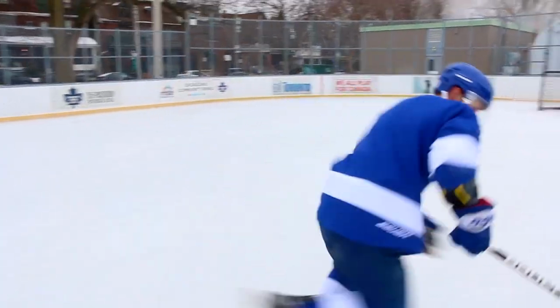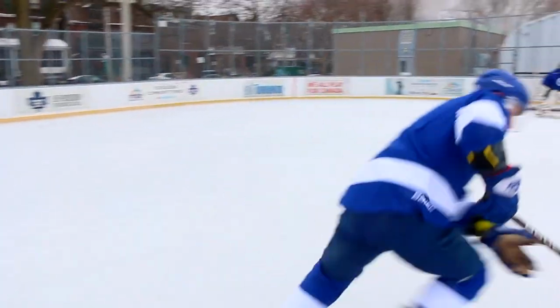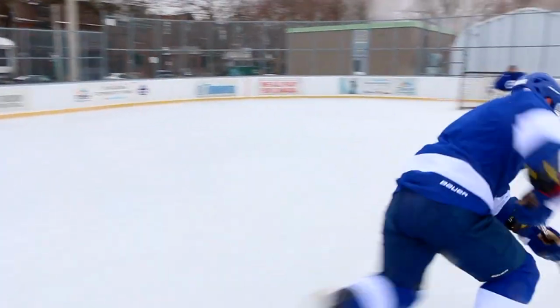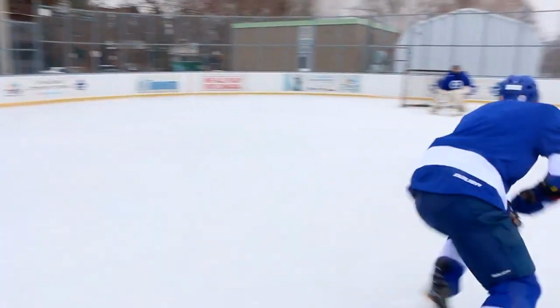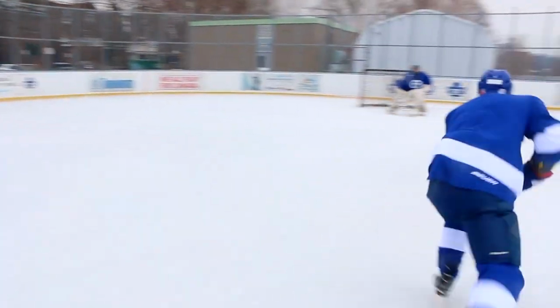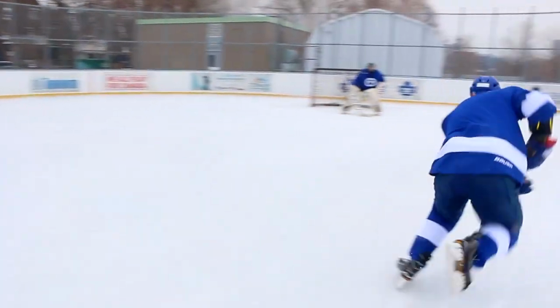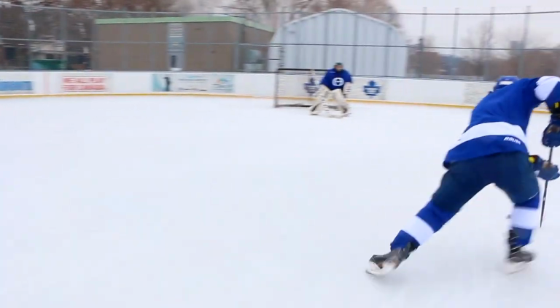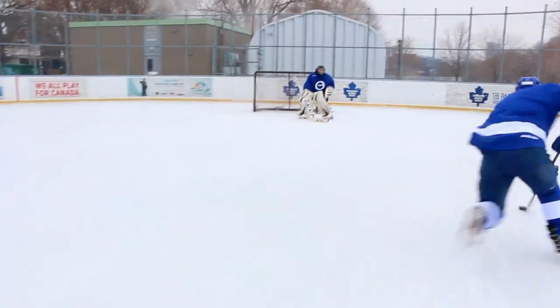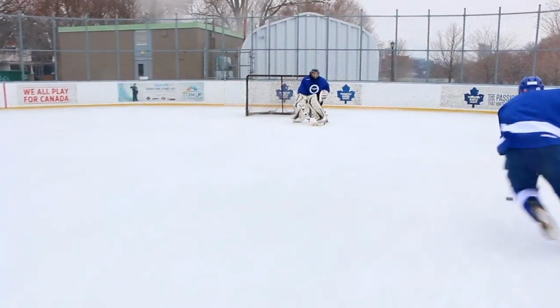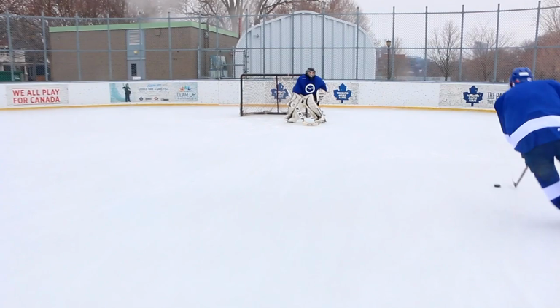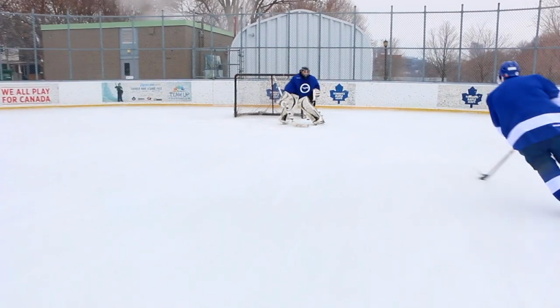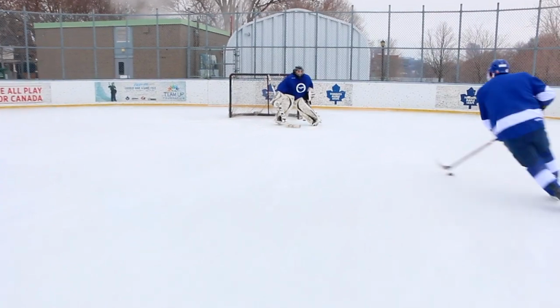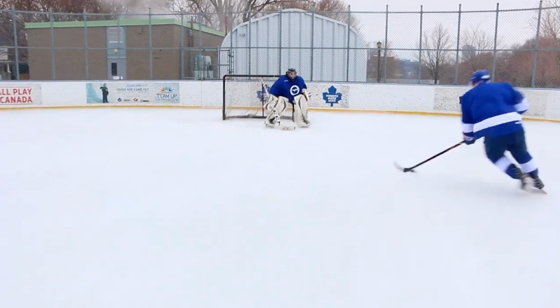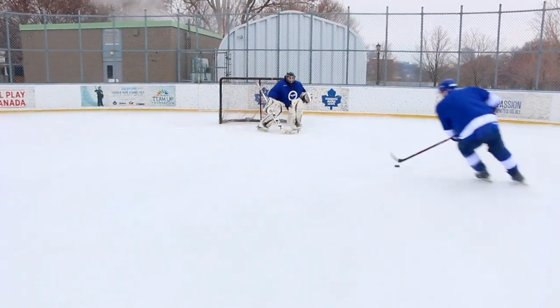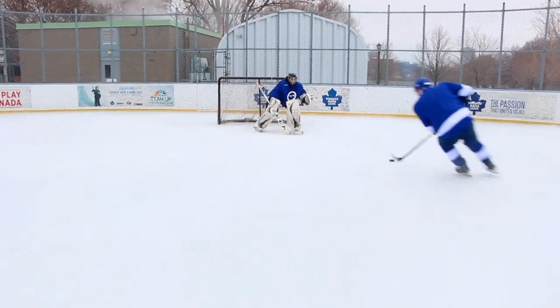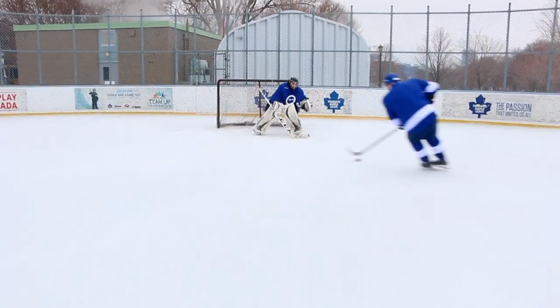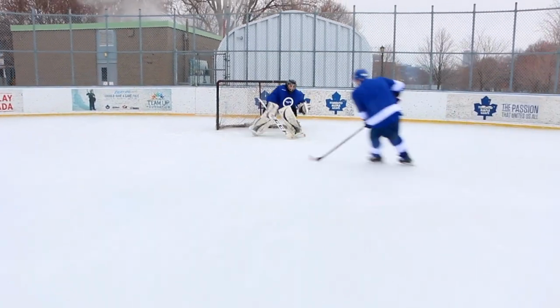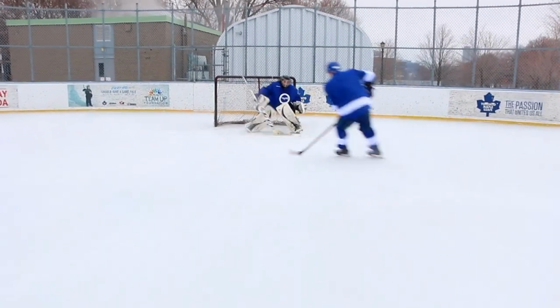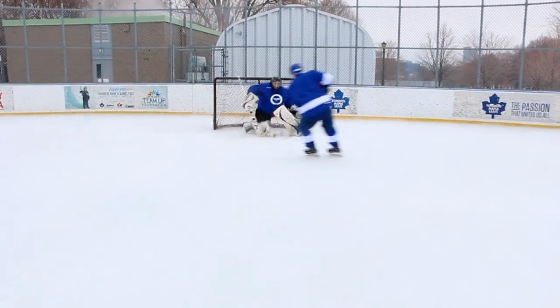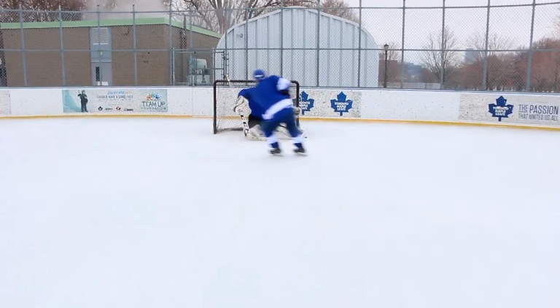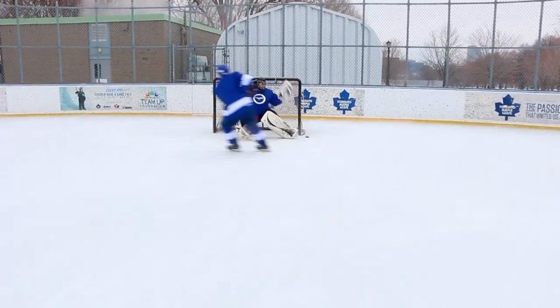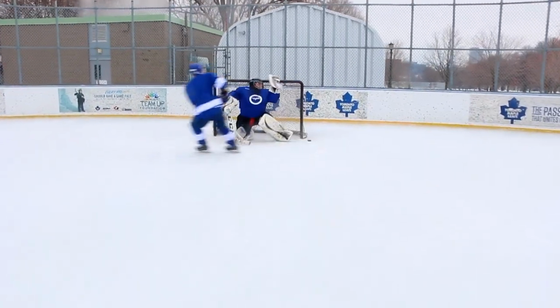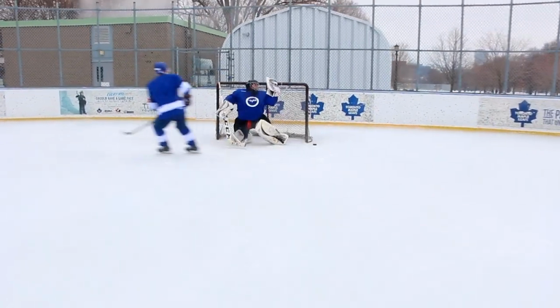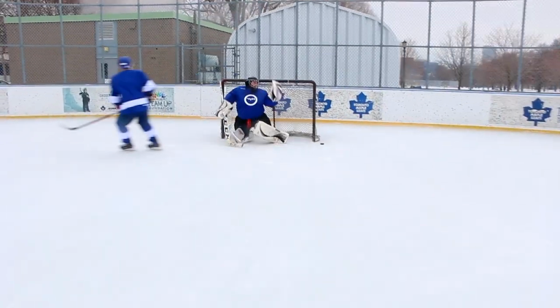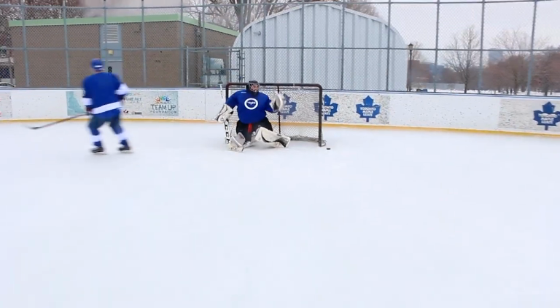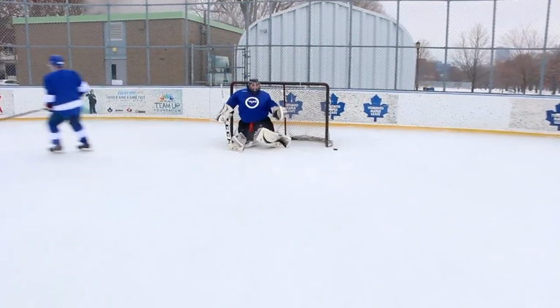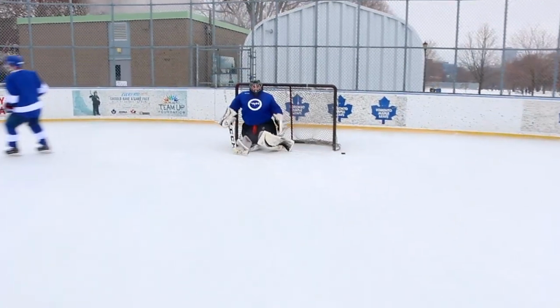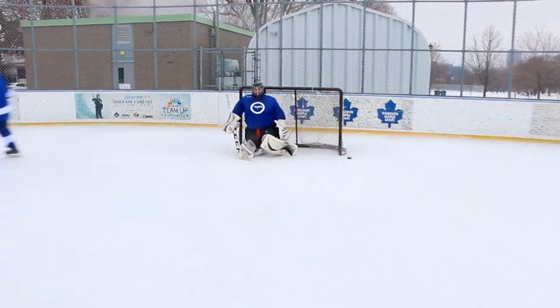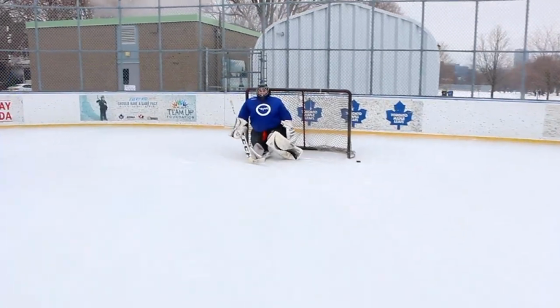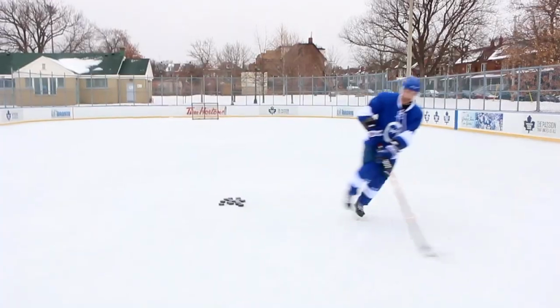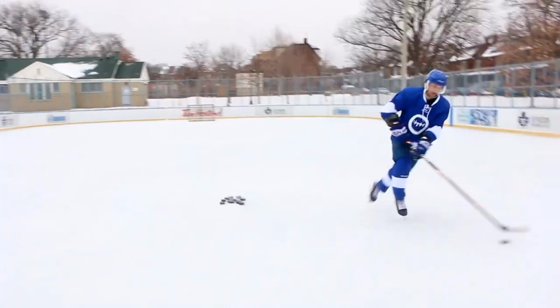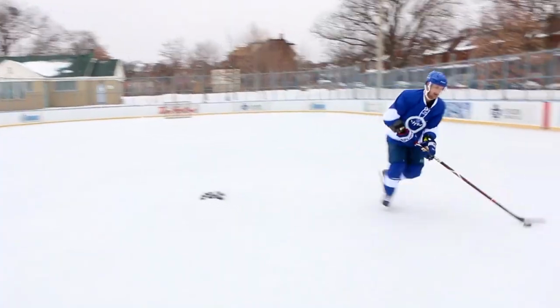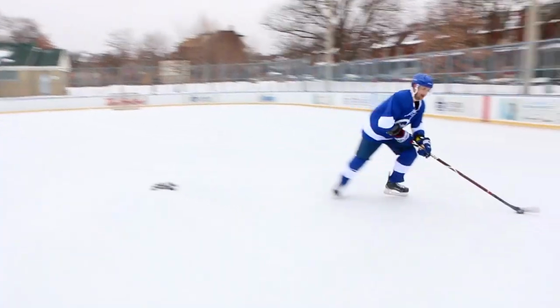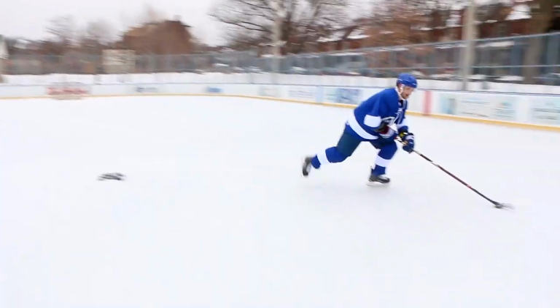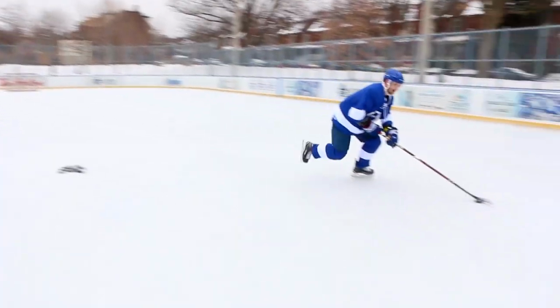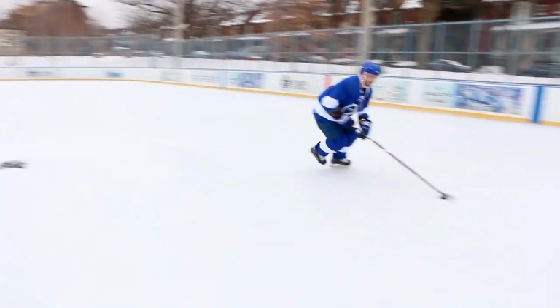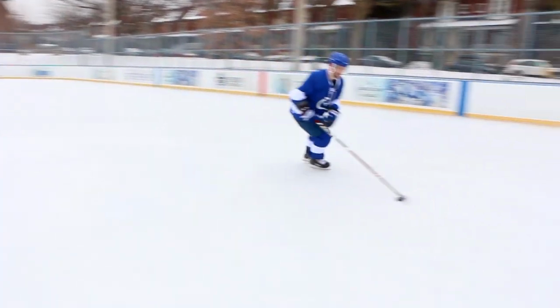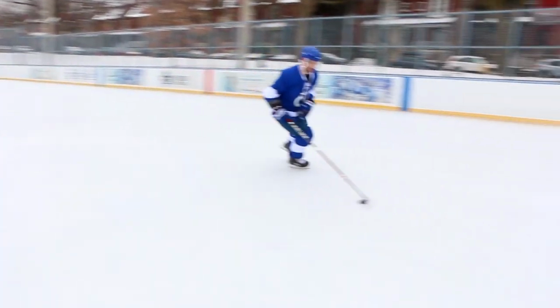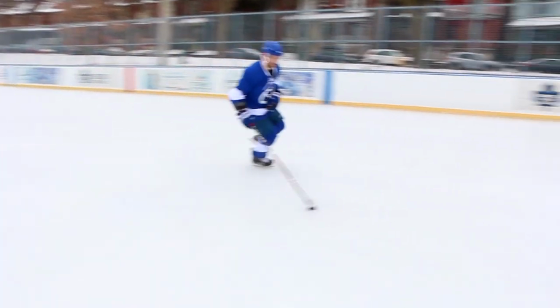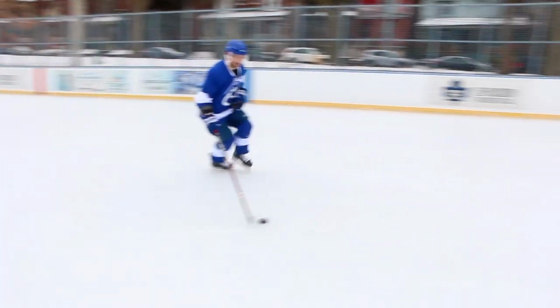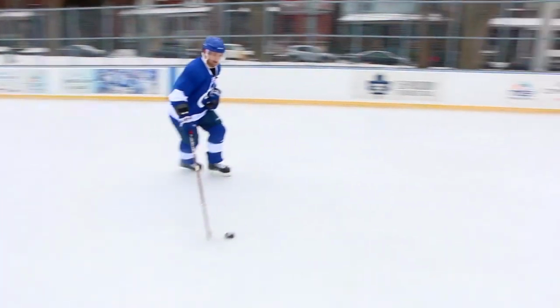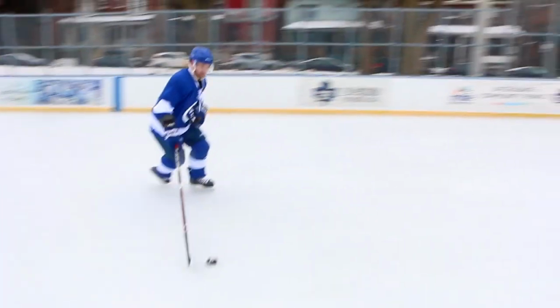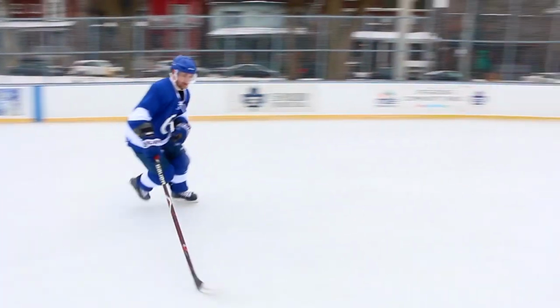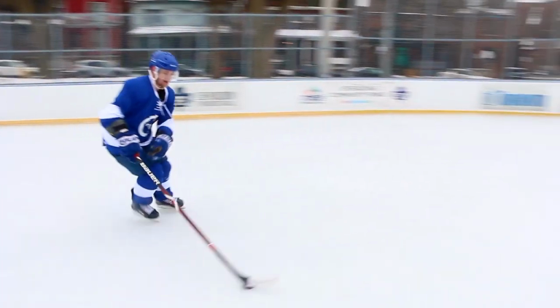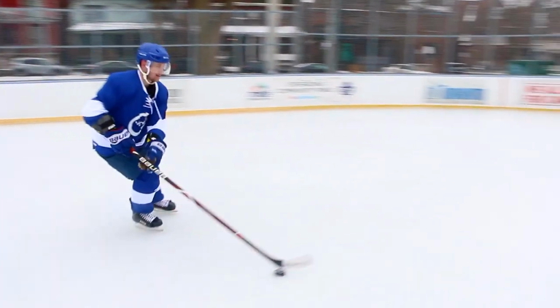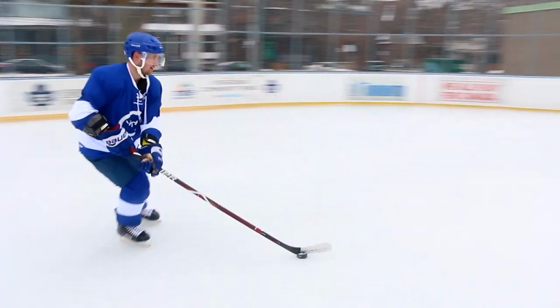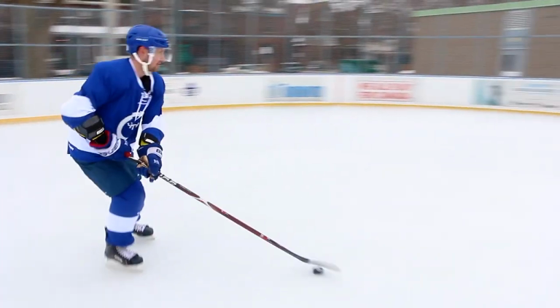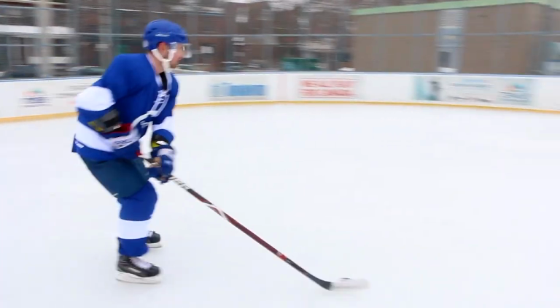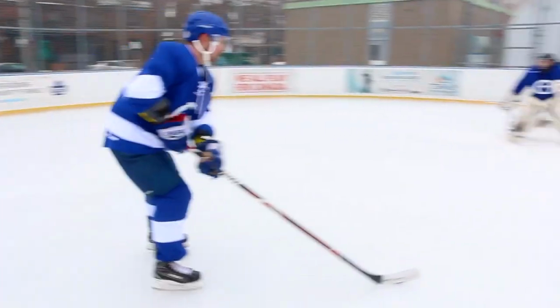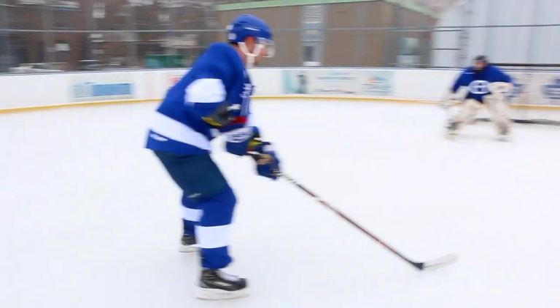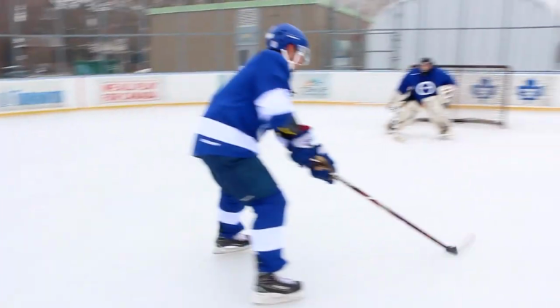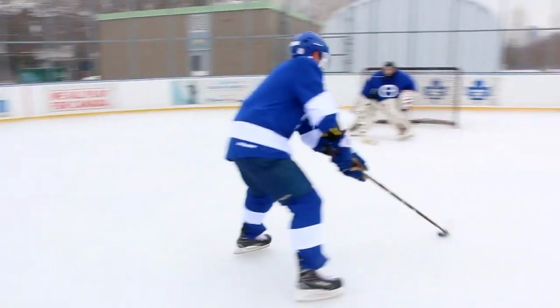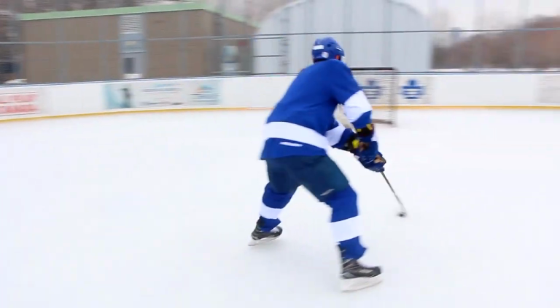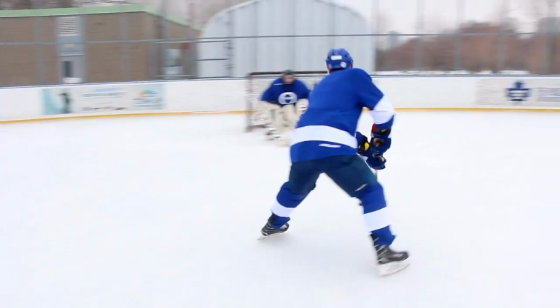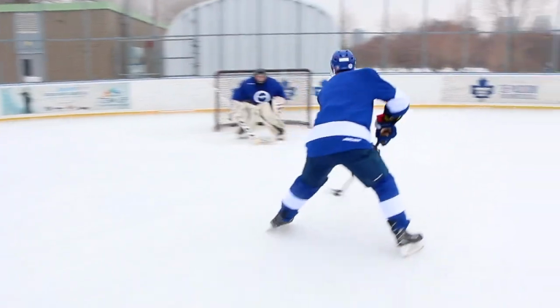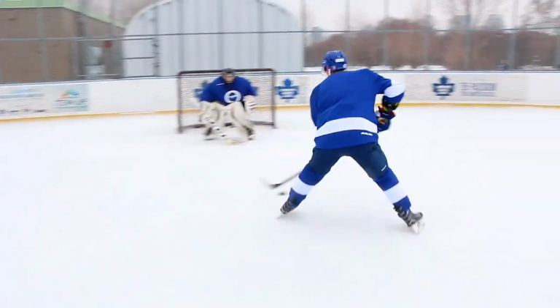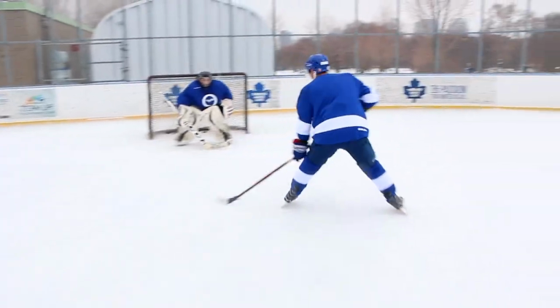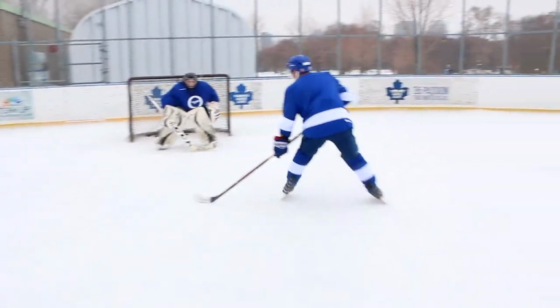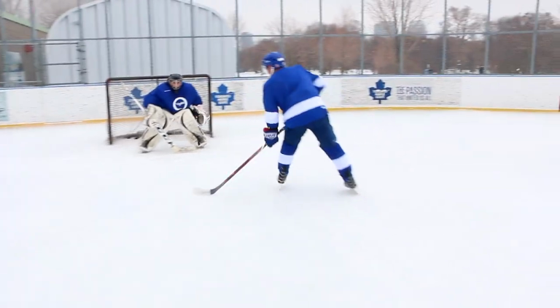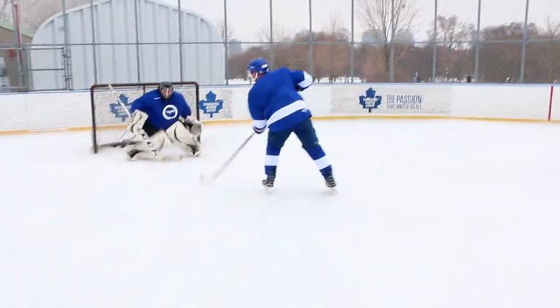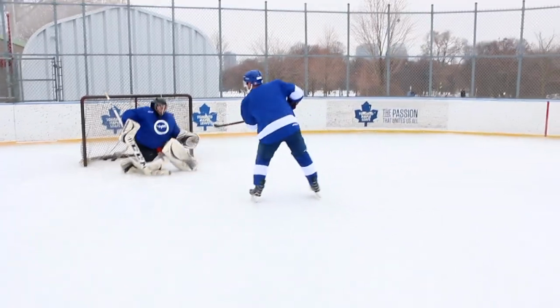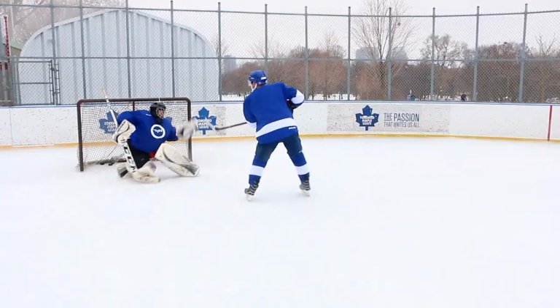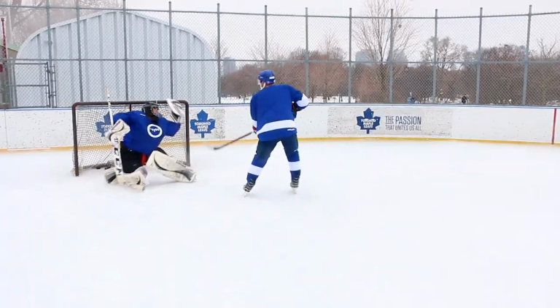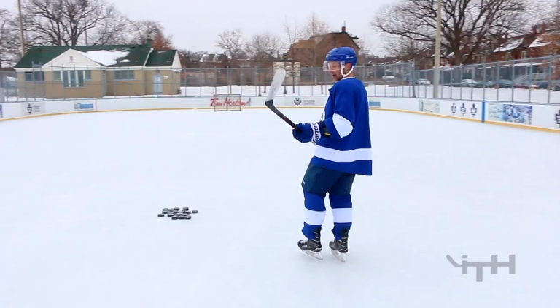And we're just going top shelf. You can go backhand side or you can go forehand side, either top left or top right. But it's a quick little flick.